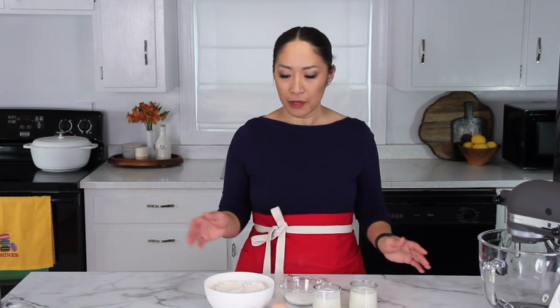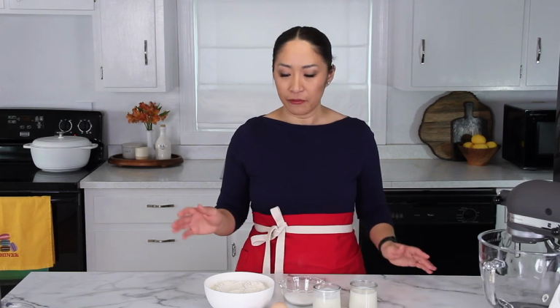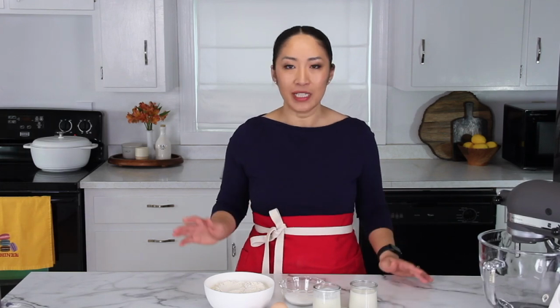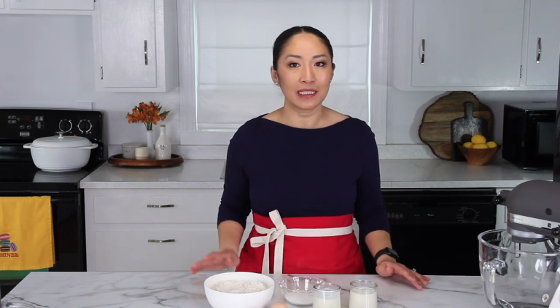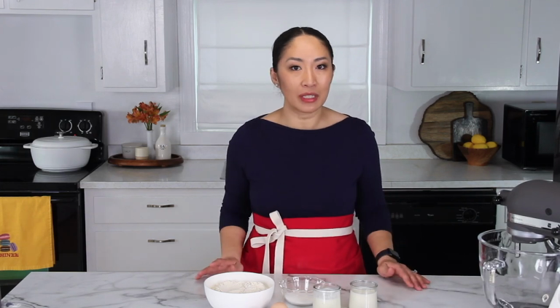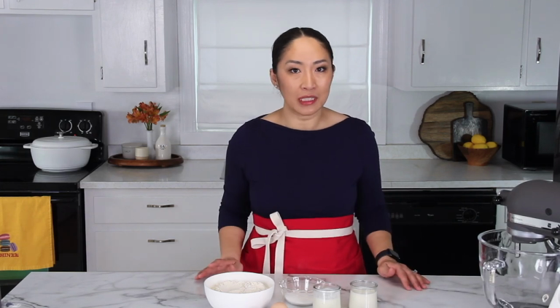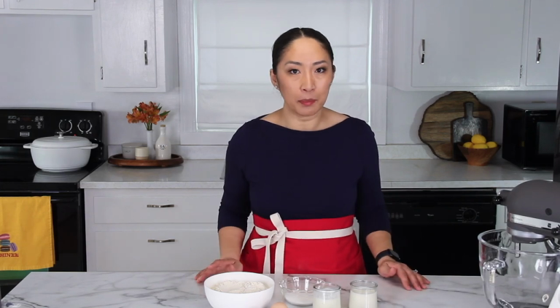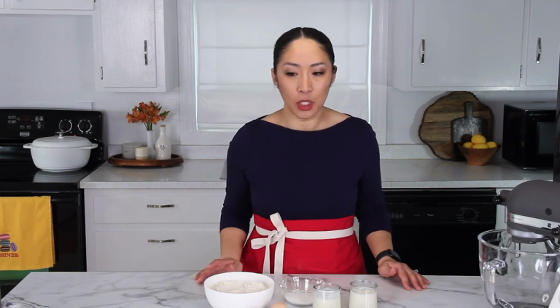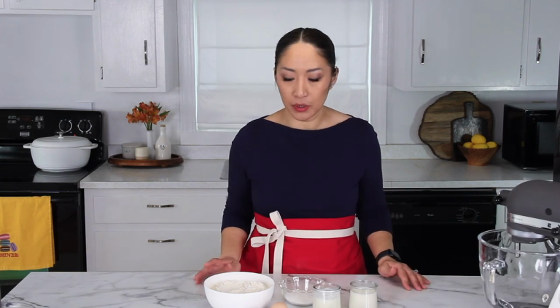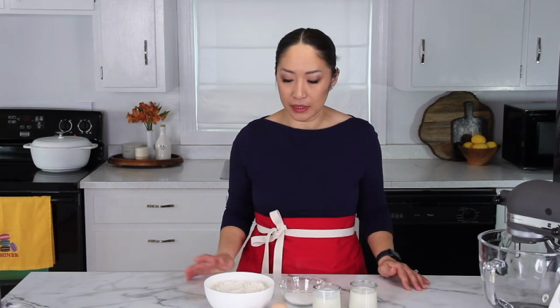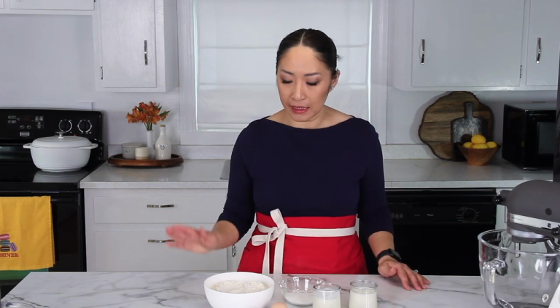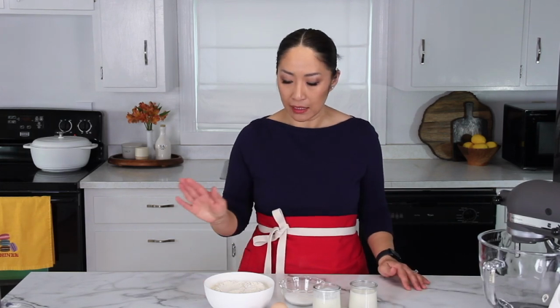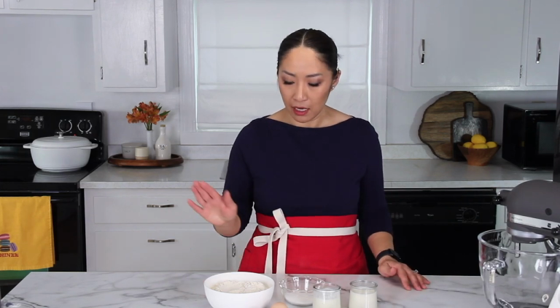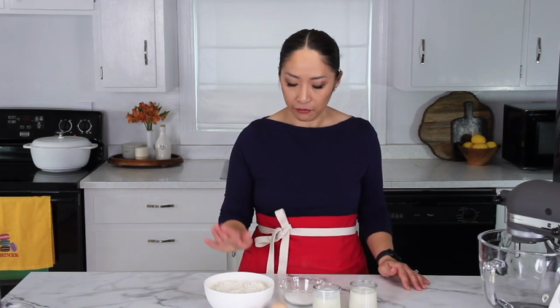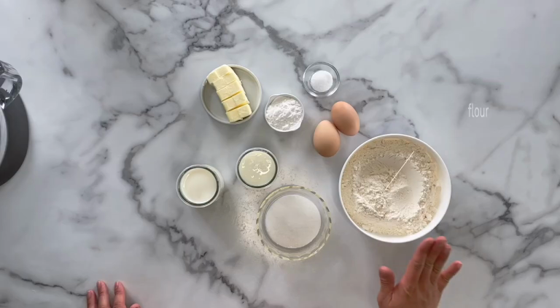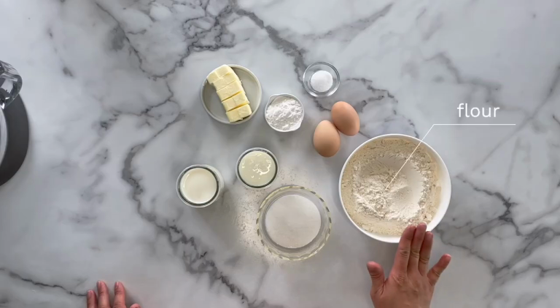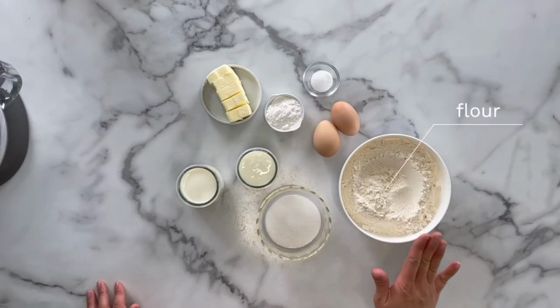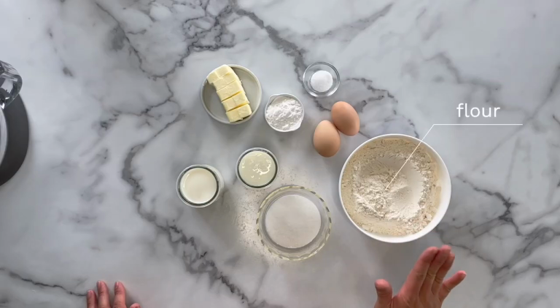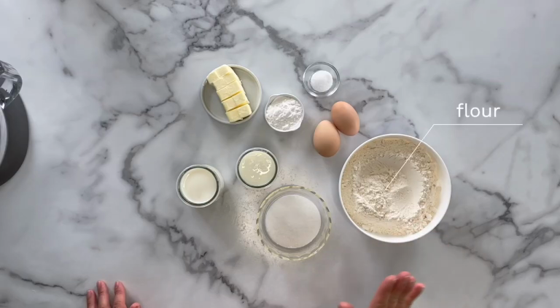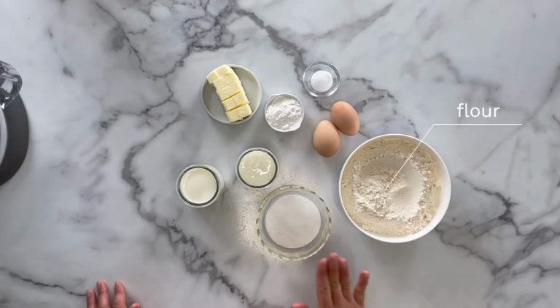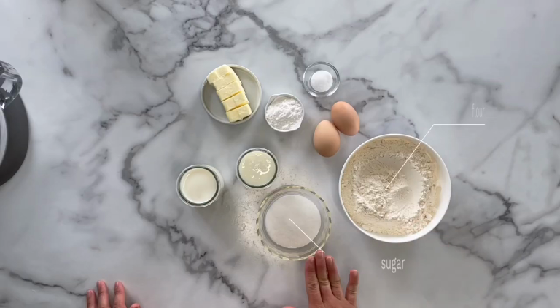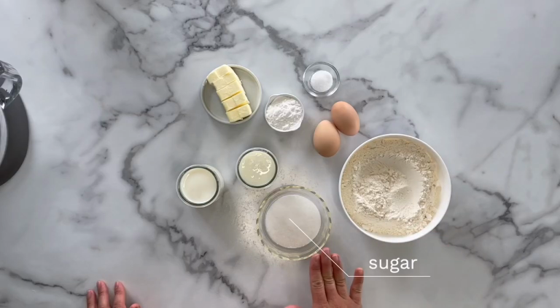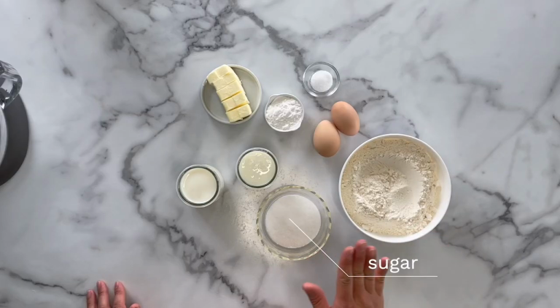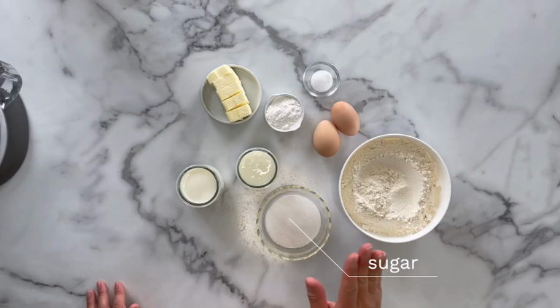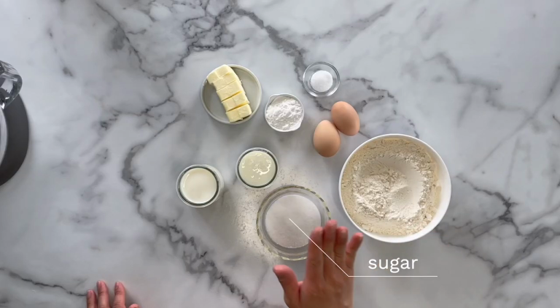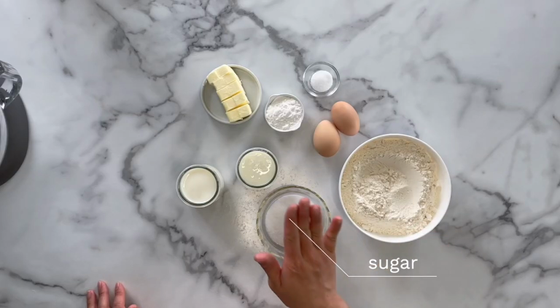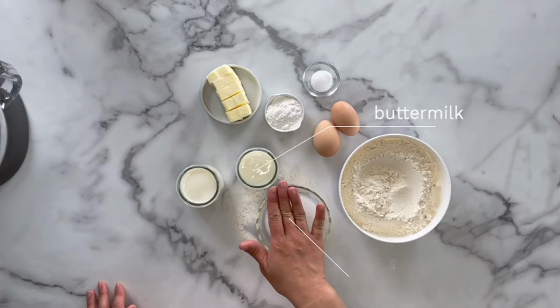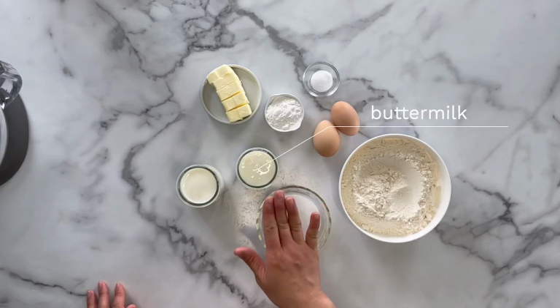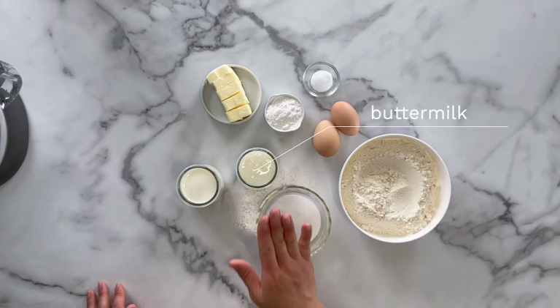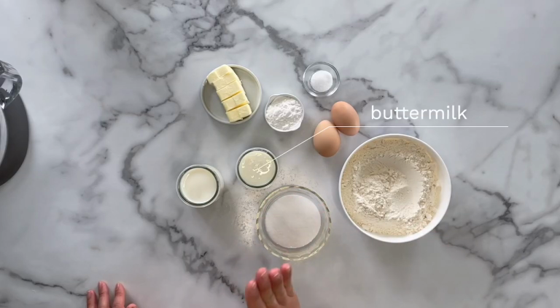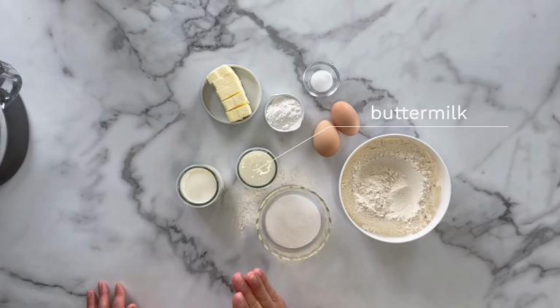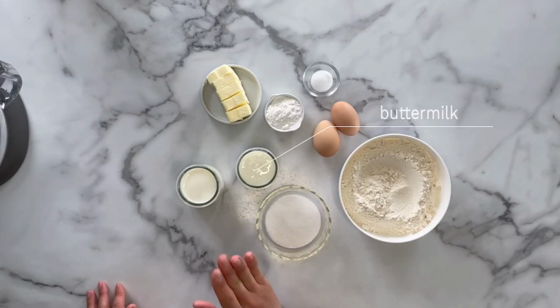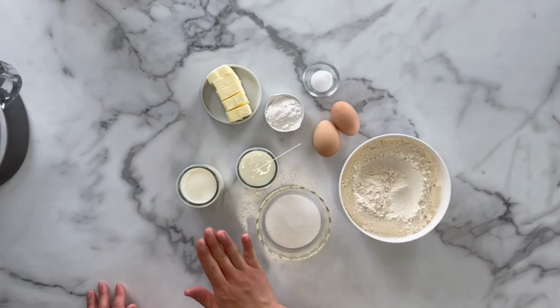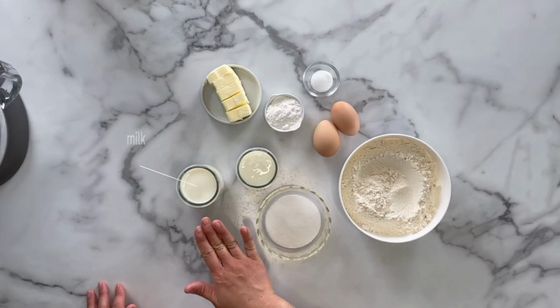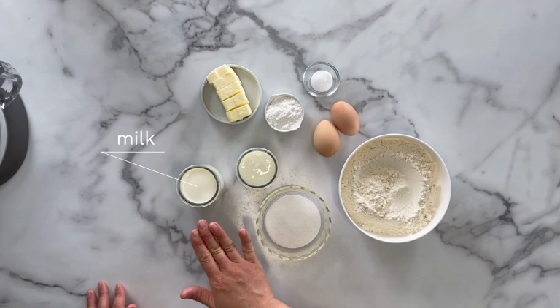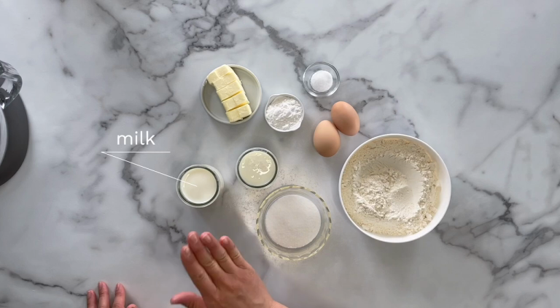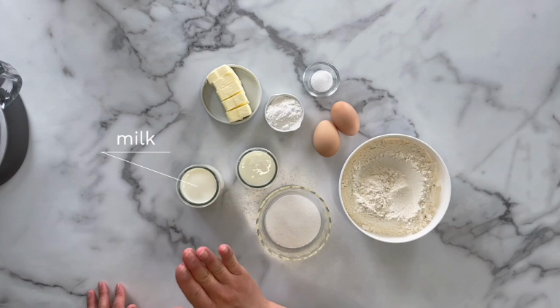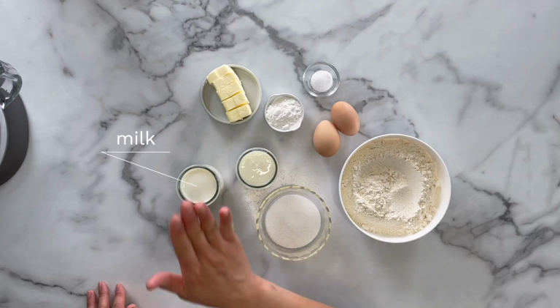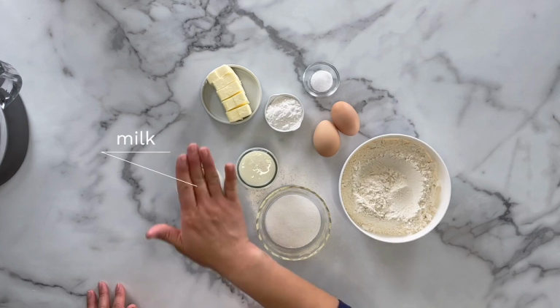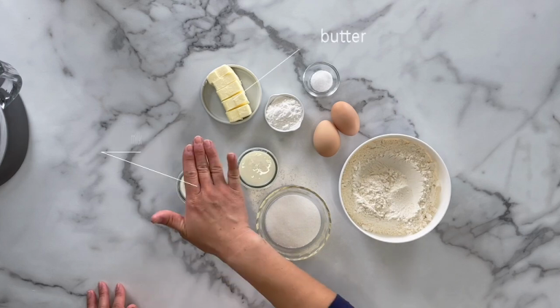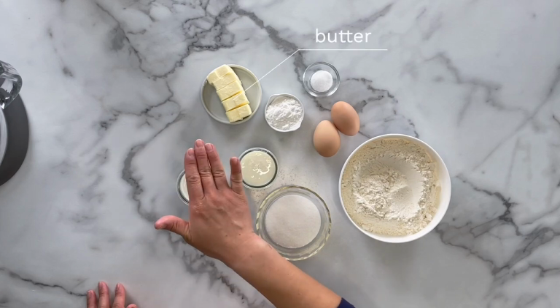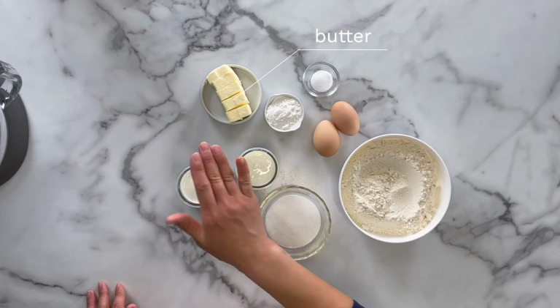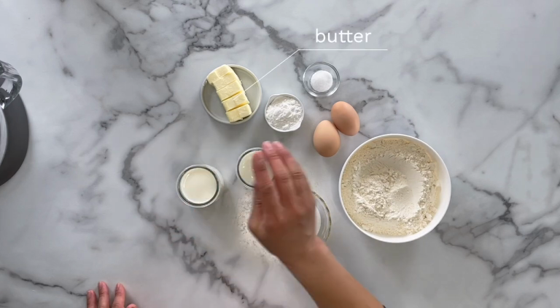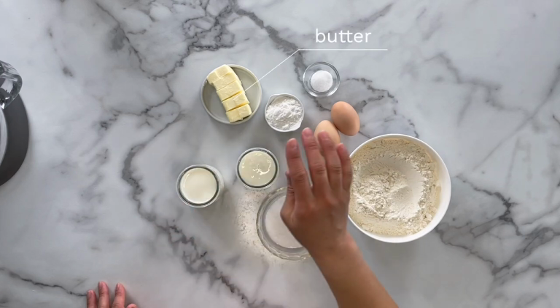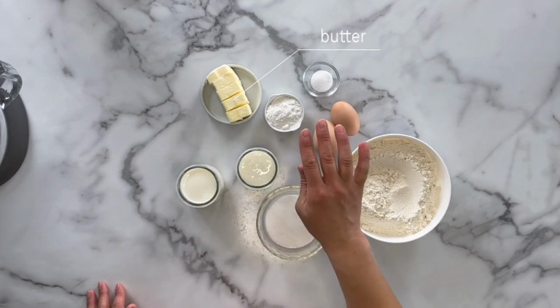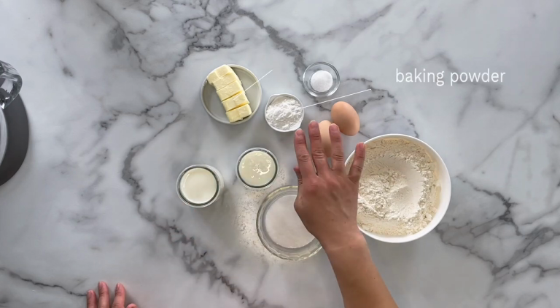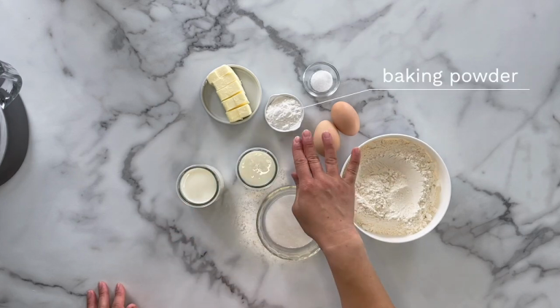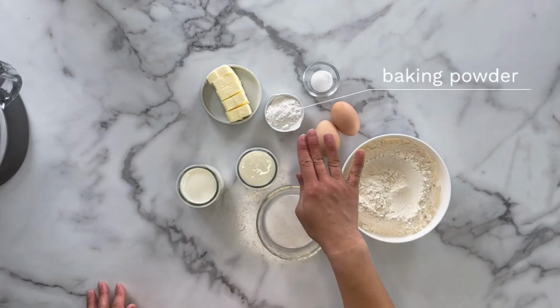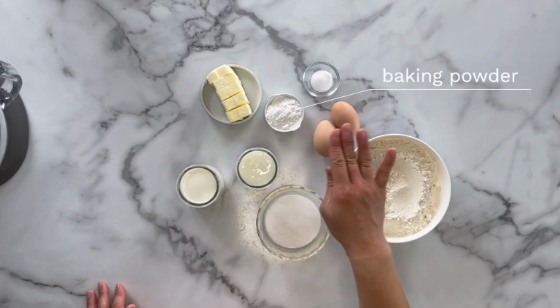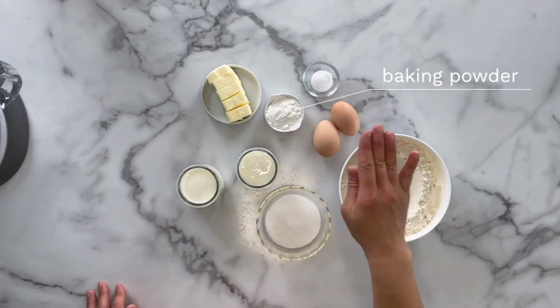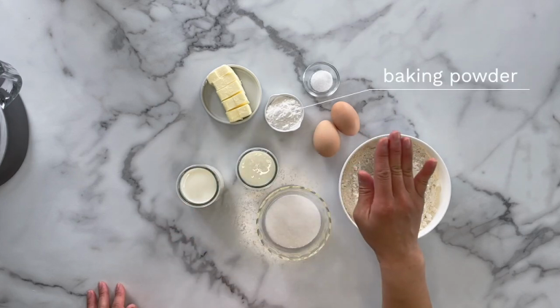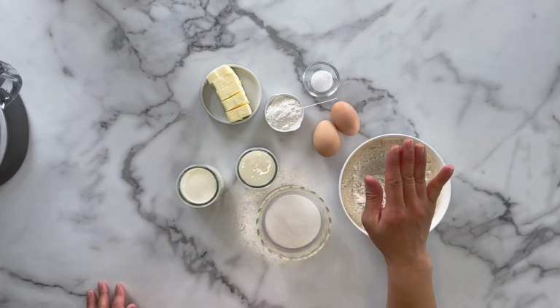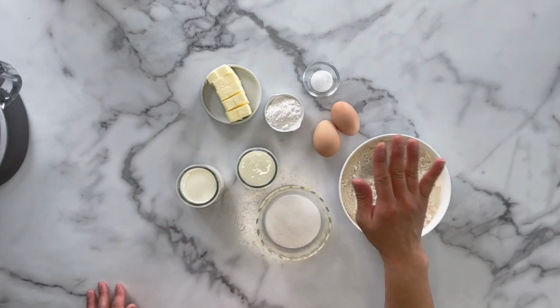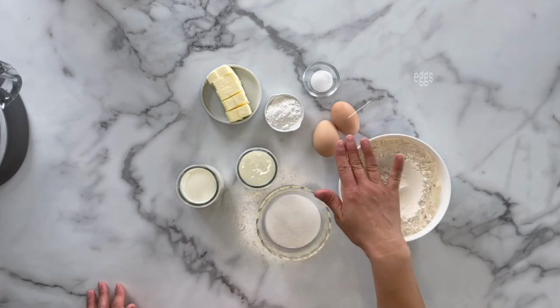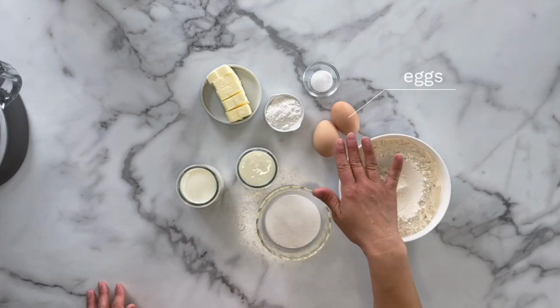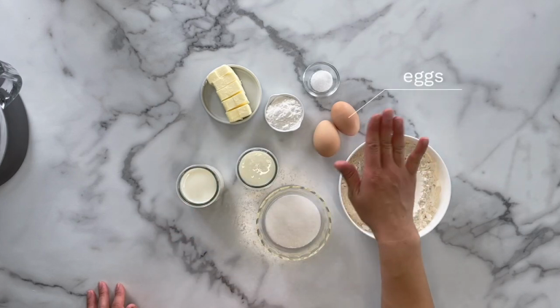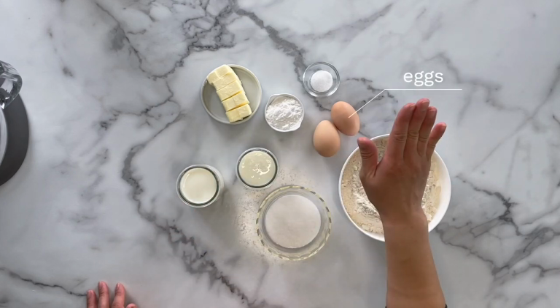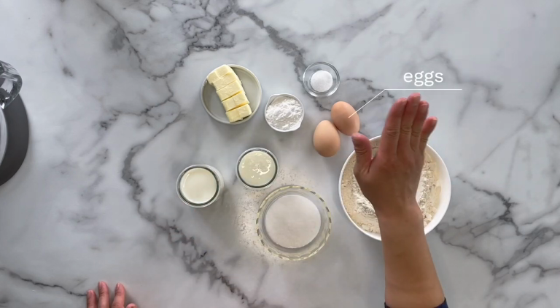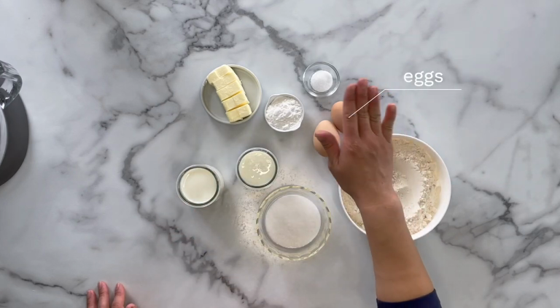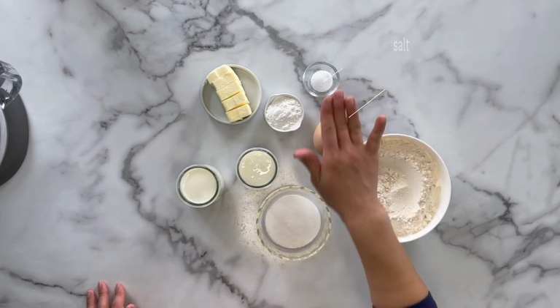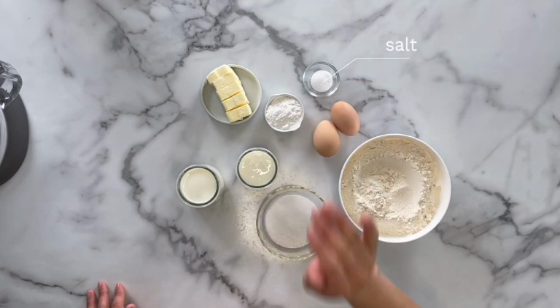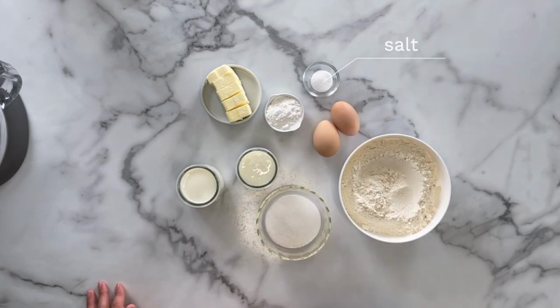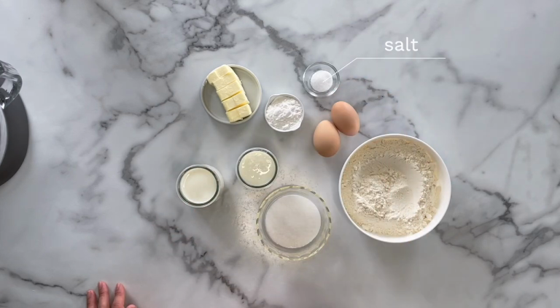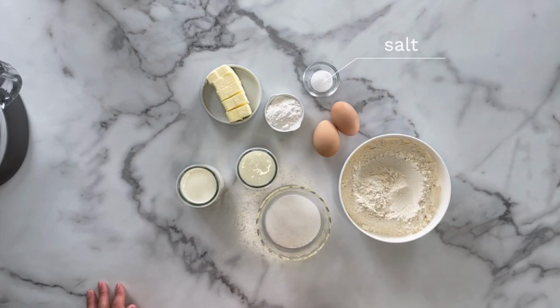For this recipe, you will need flour, sugar, buttermilk, milk, butter, baking powder, eggs, and salt.